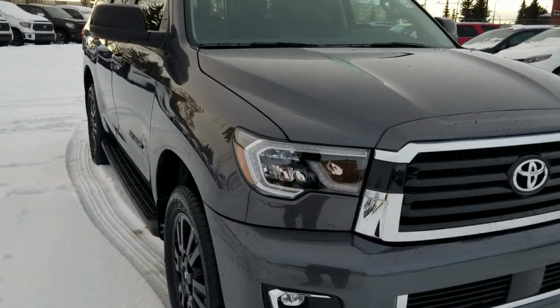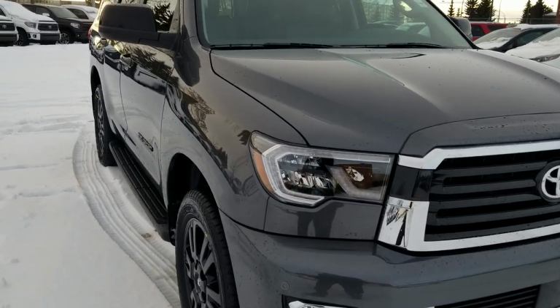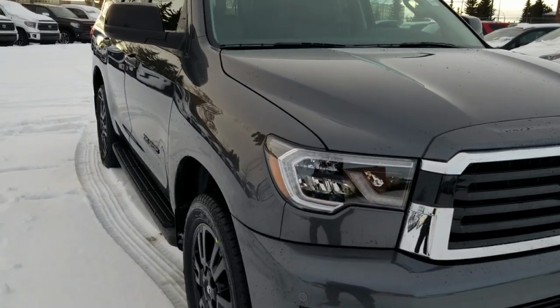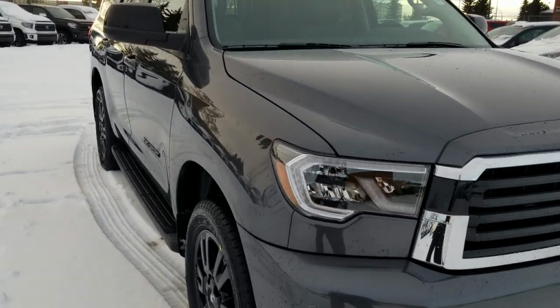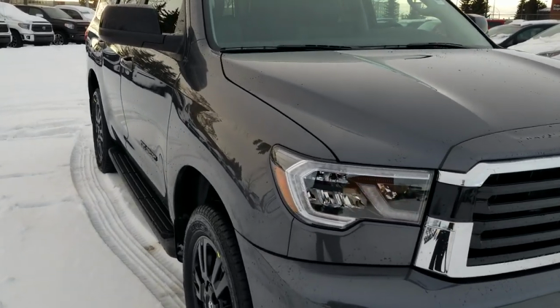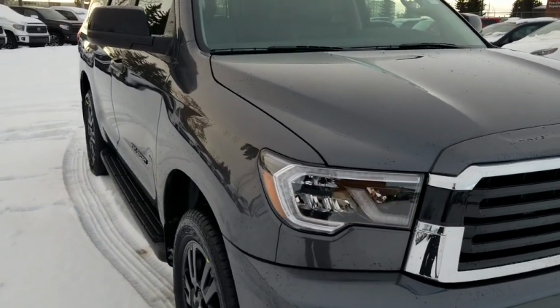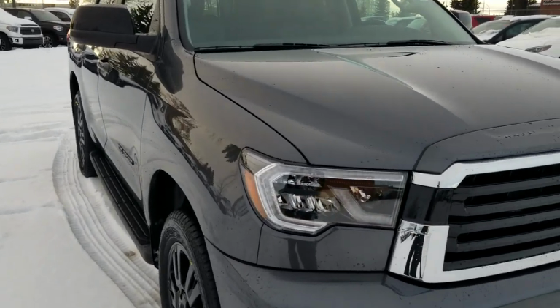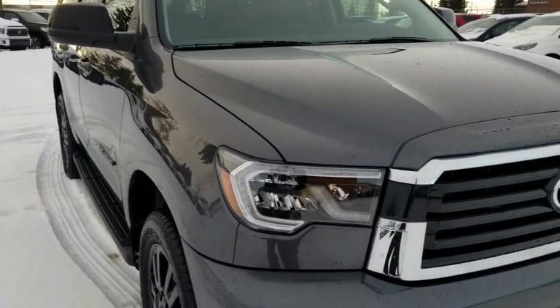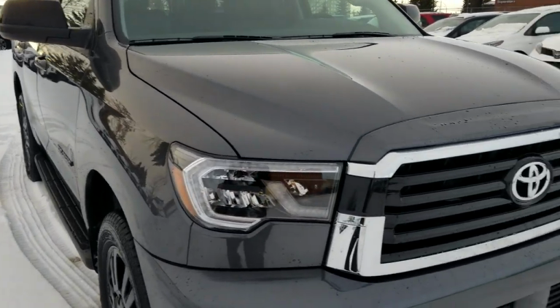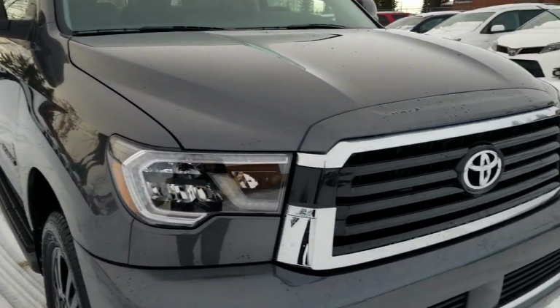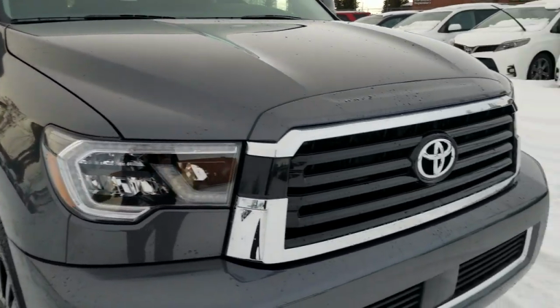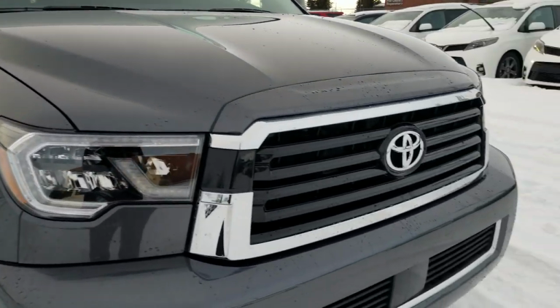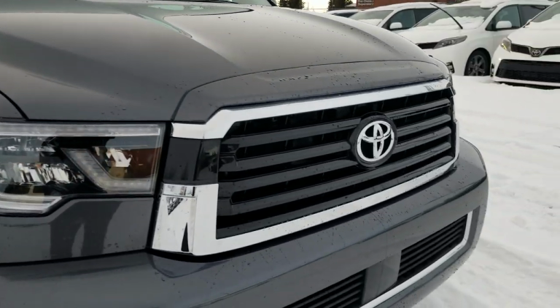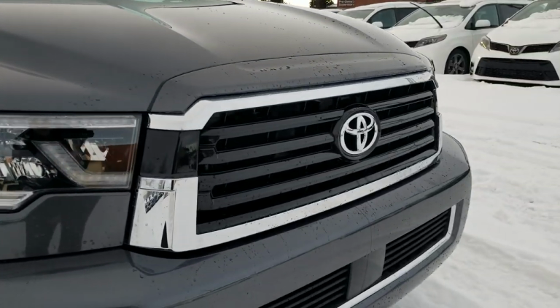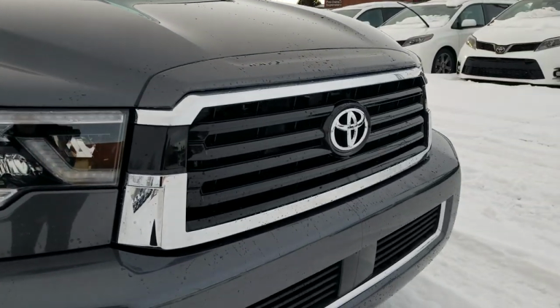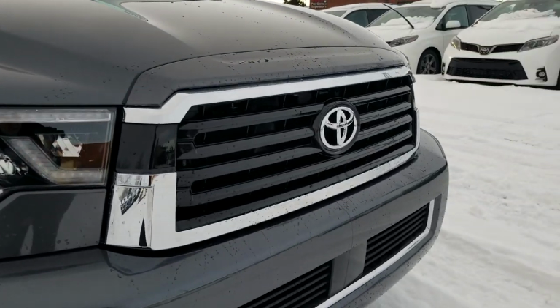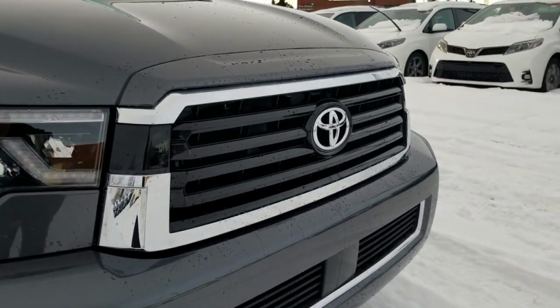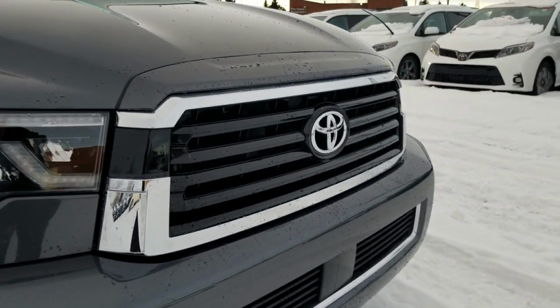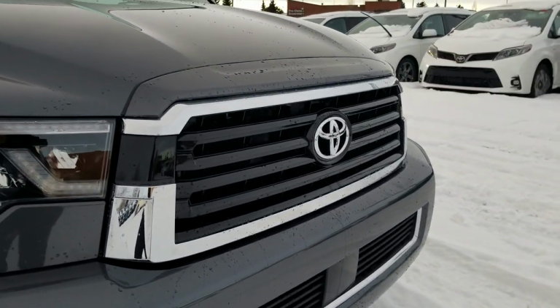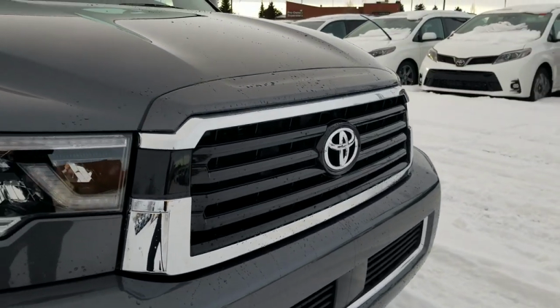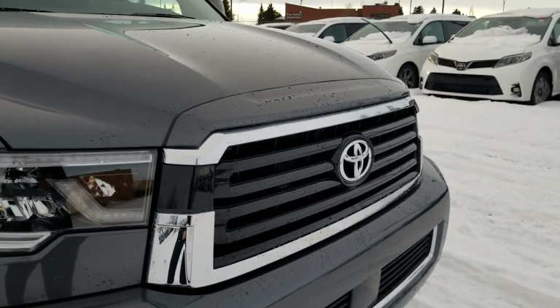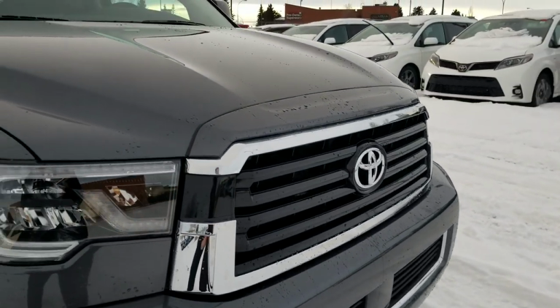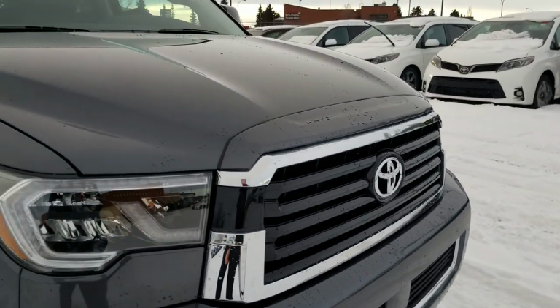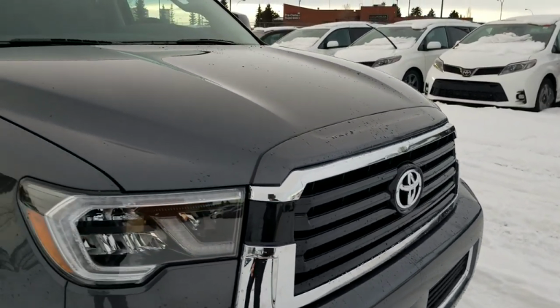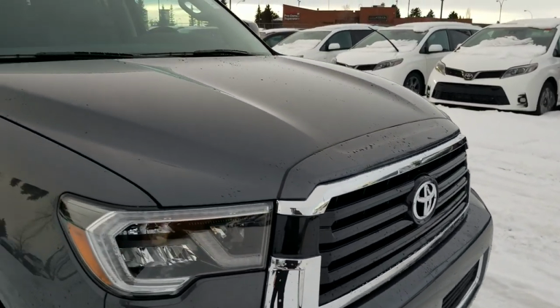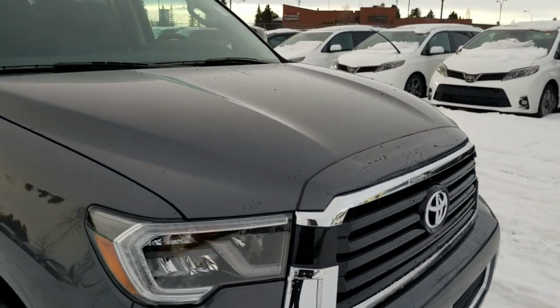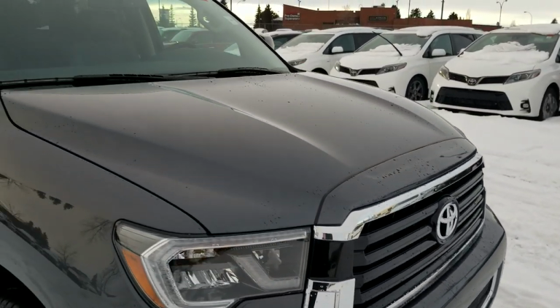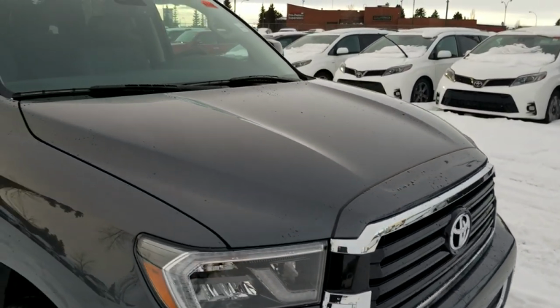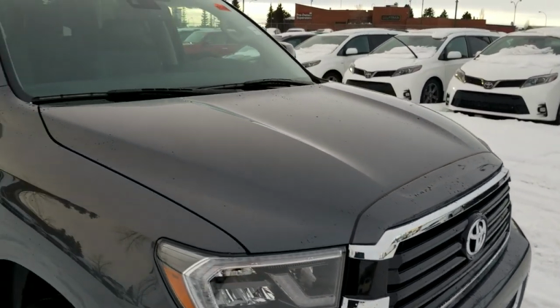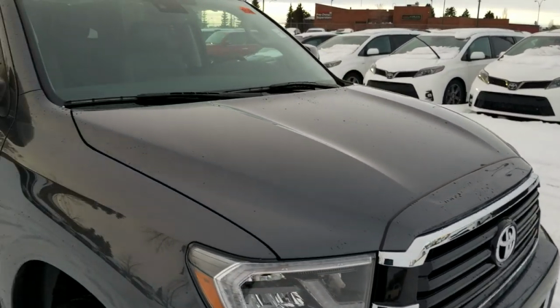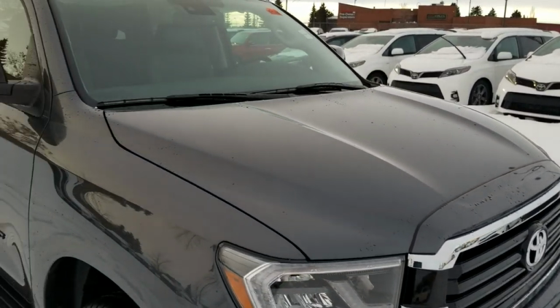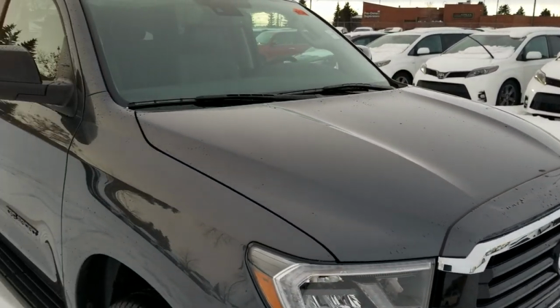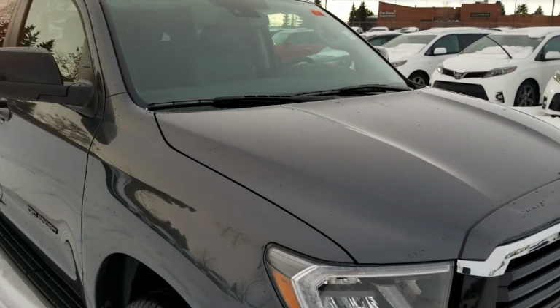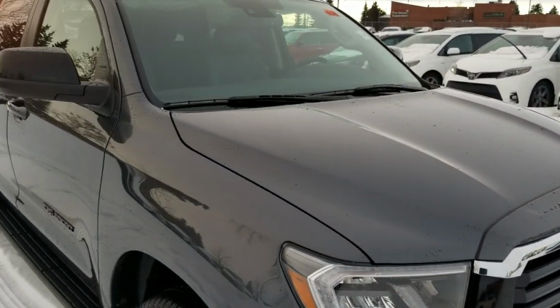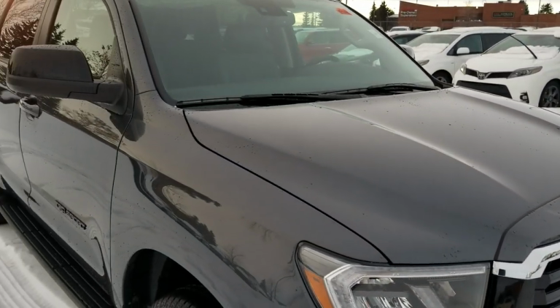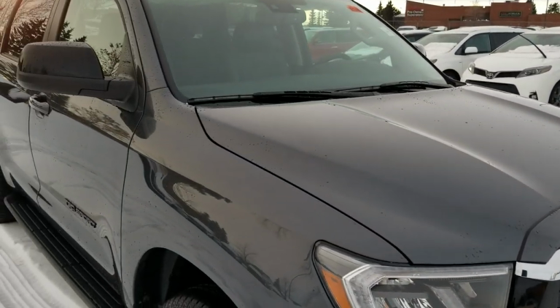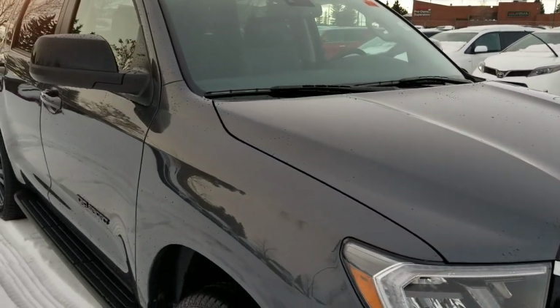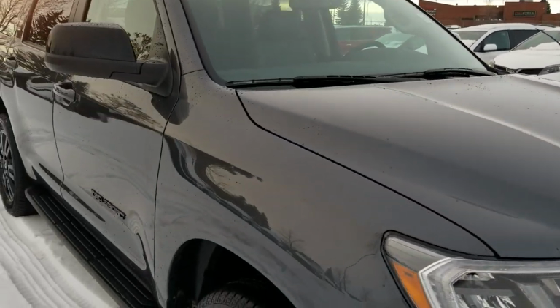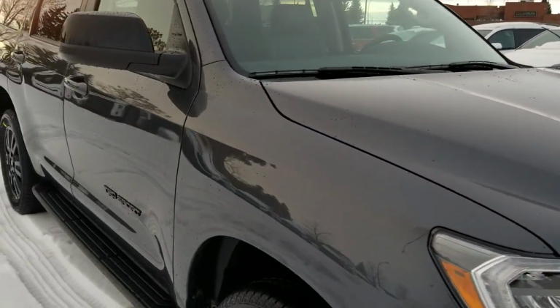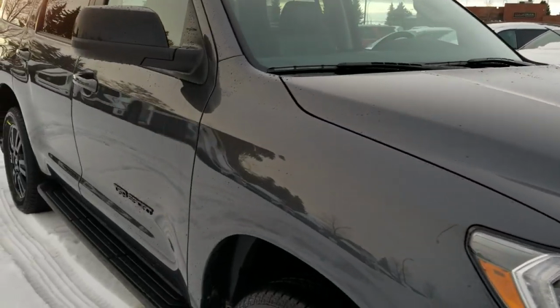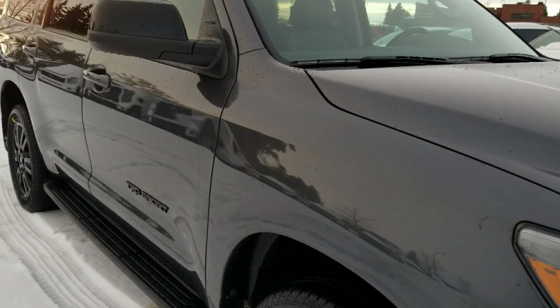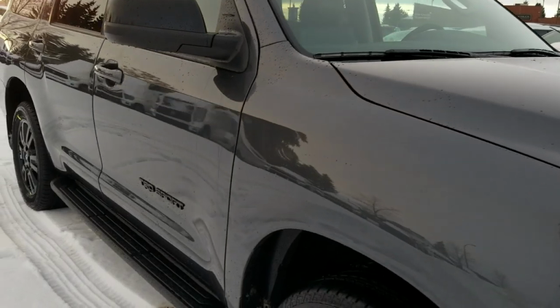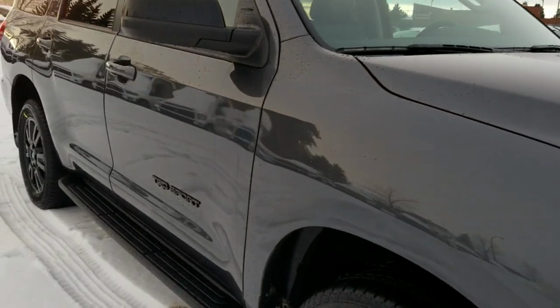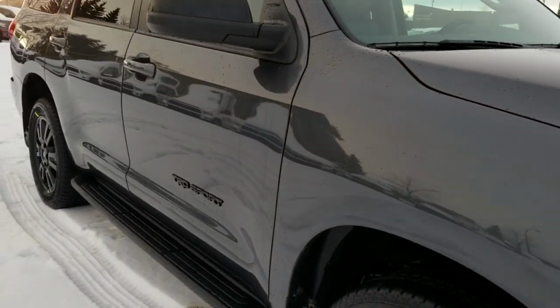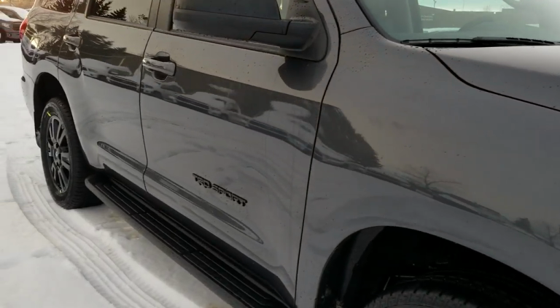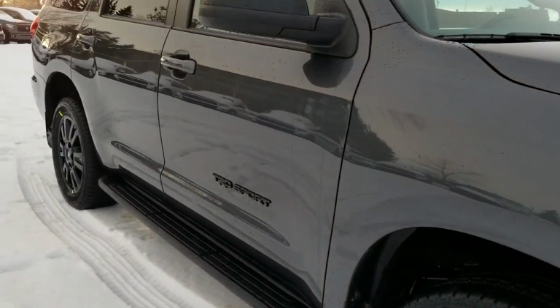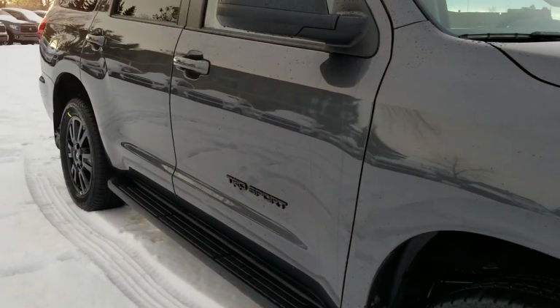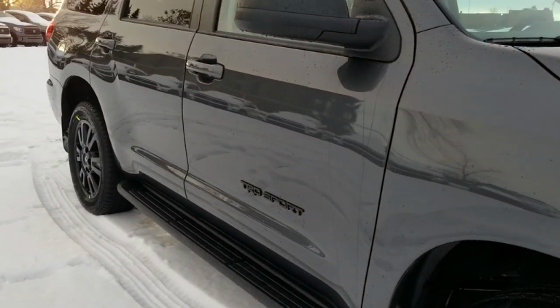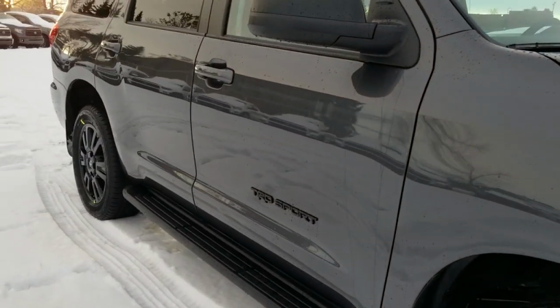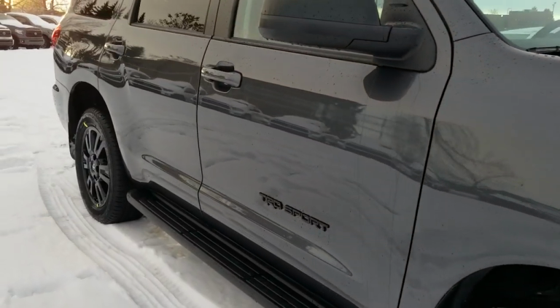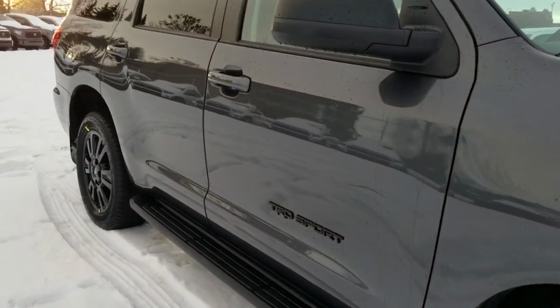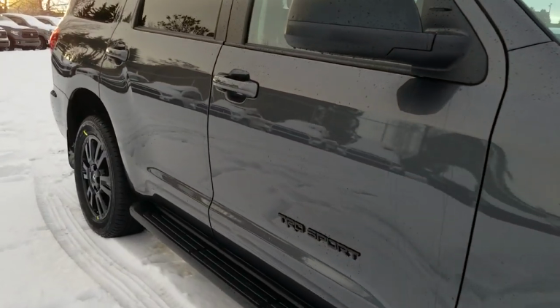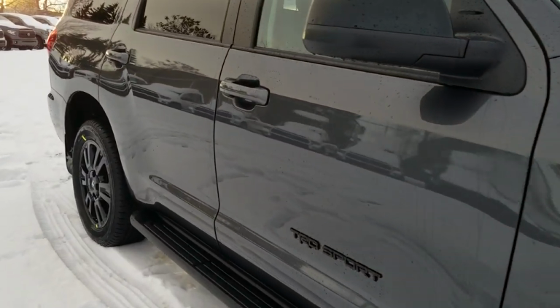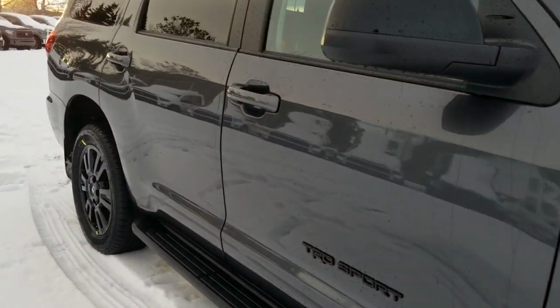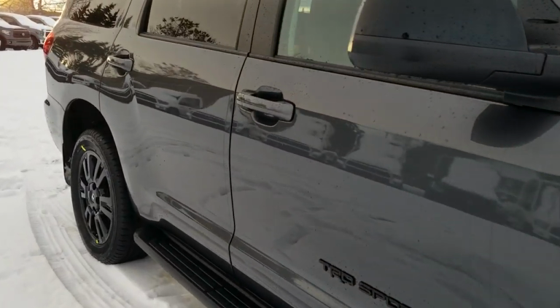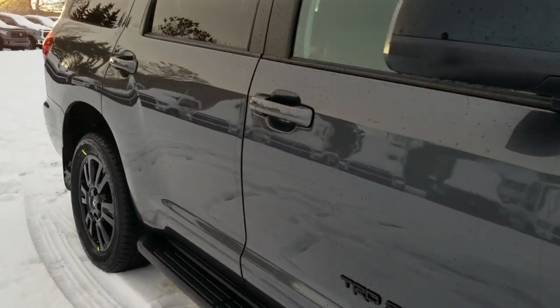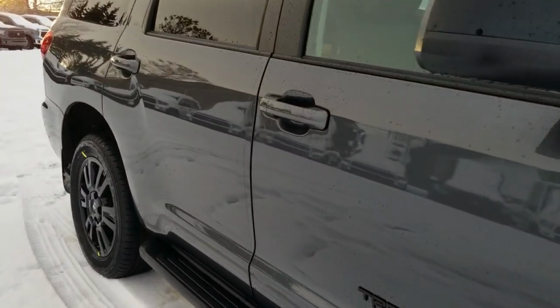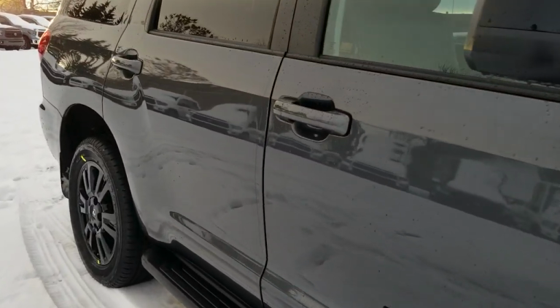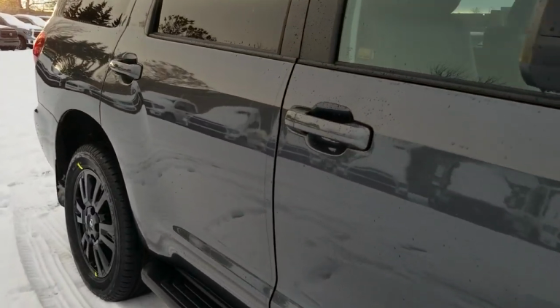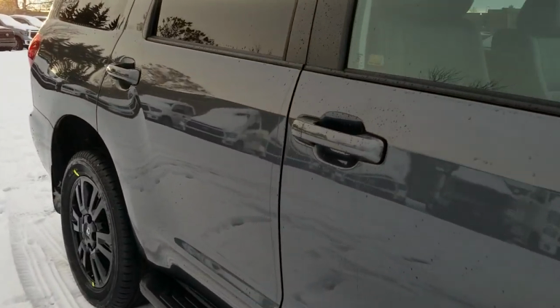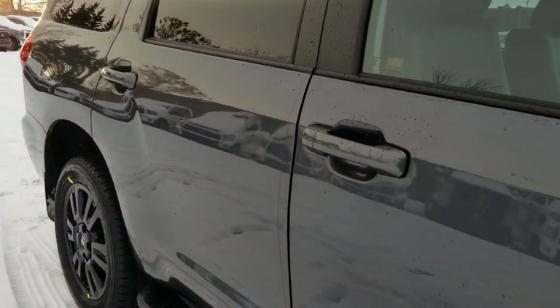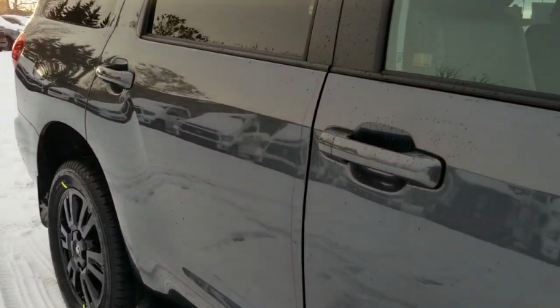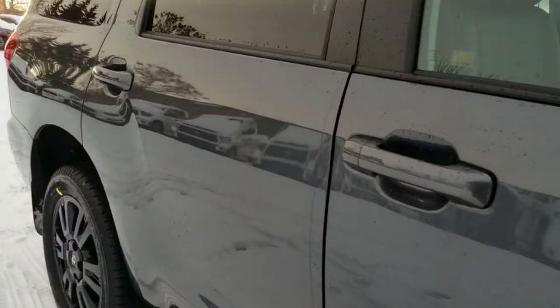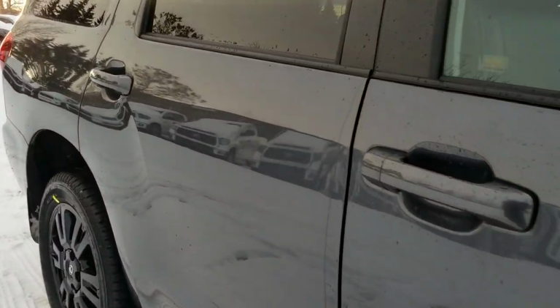It's got the blacked-out grille in the front, which is honestly a lot nicer from what I see. Really nice lines and everything.